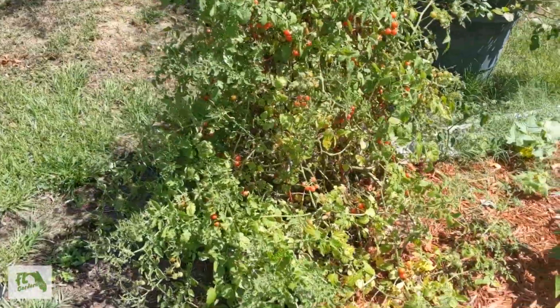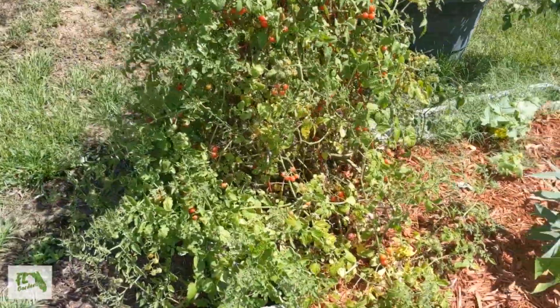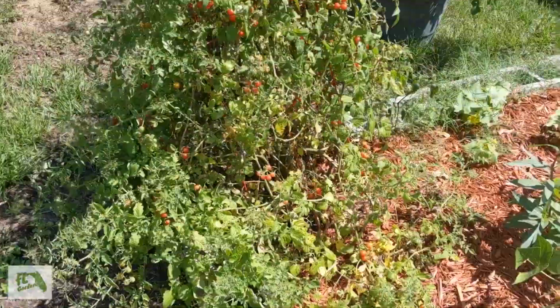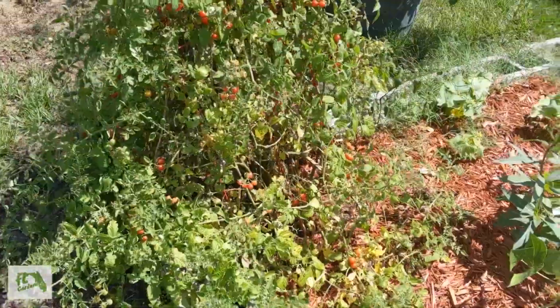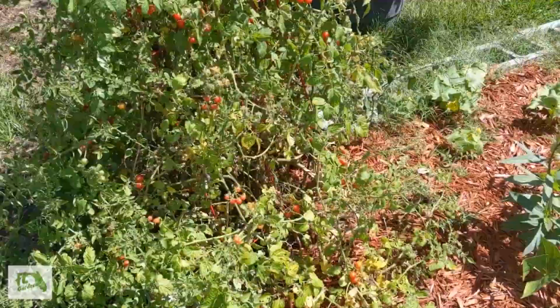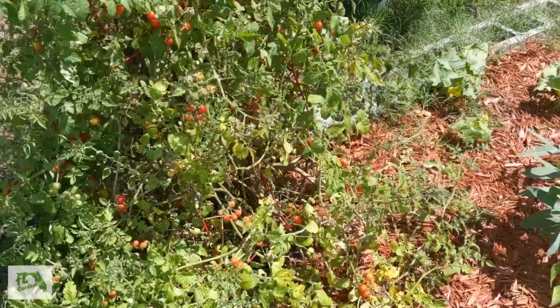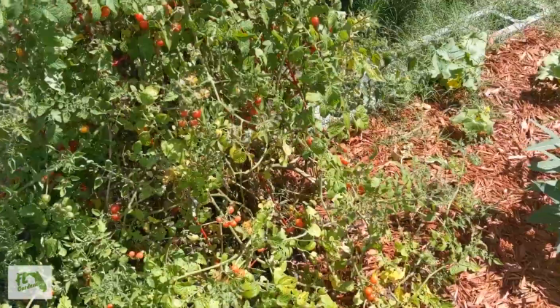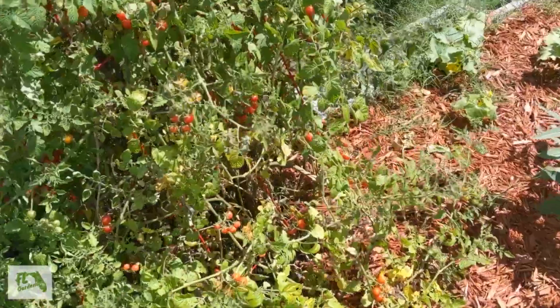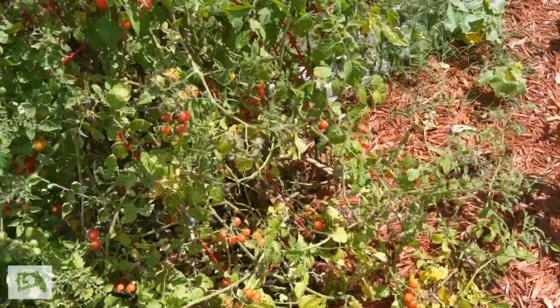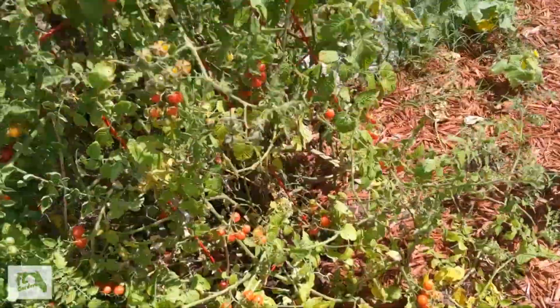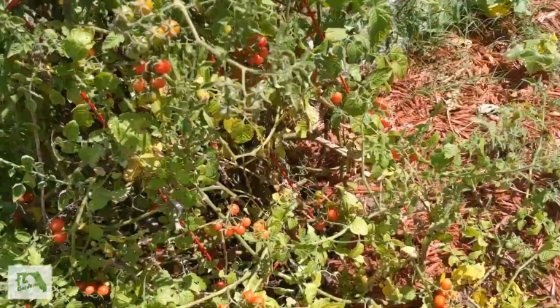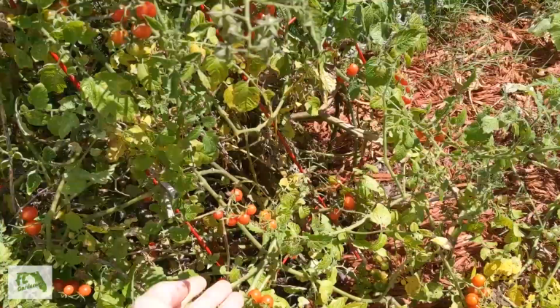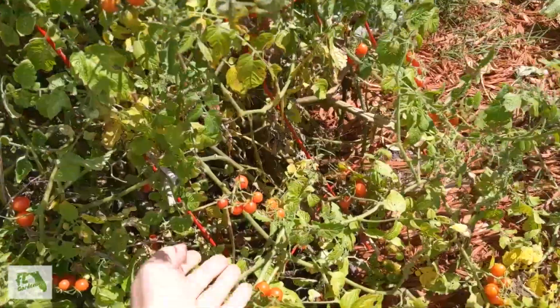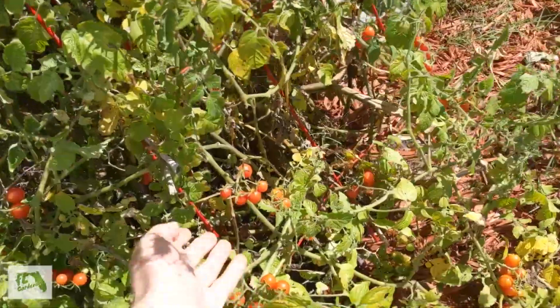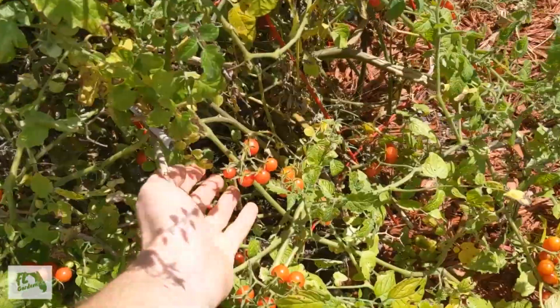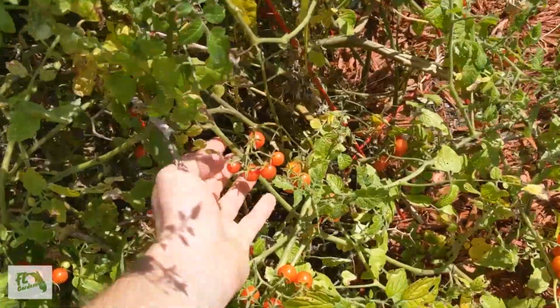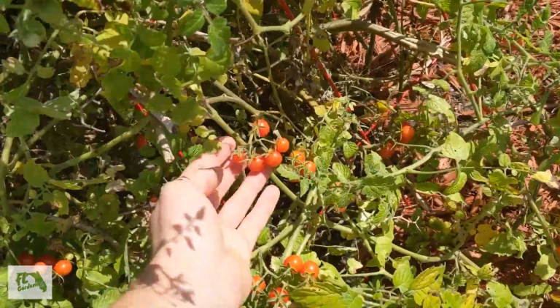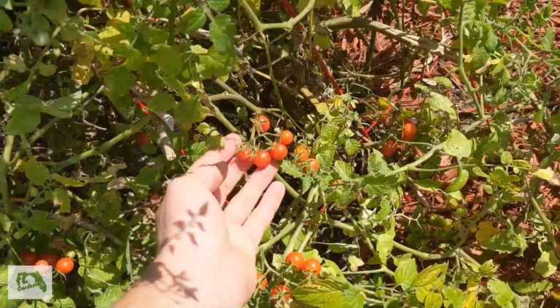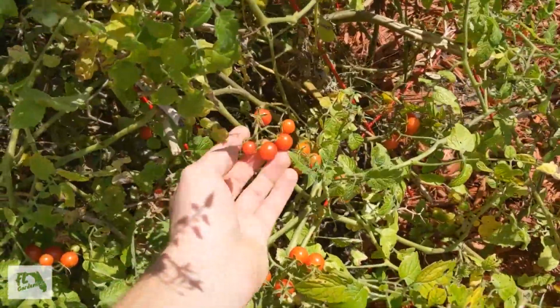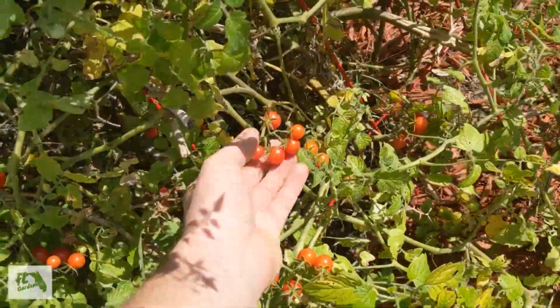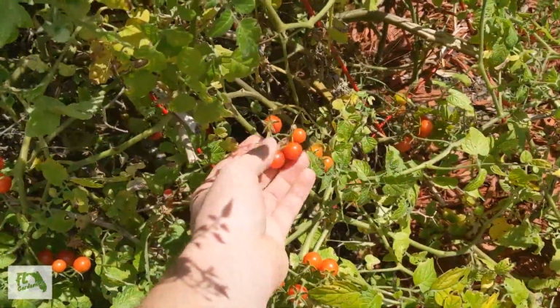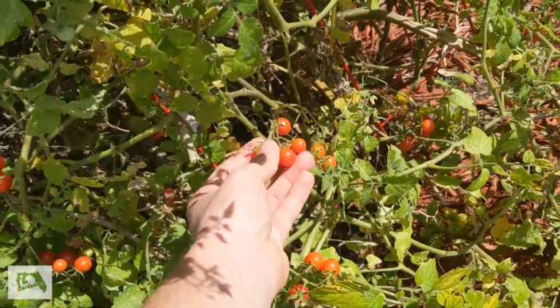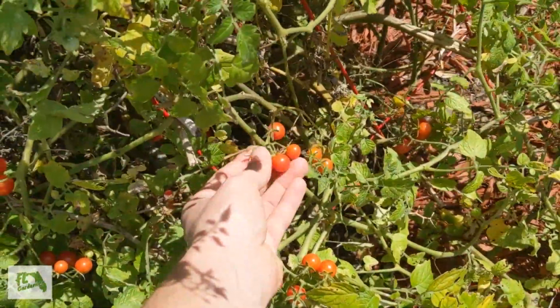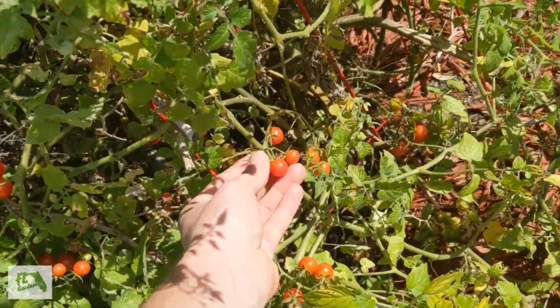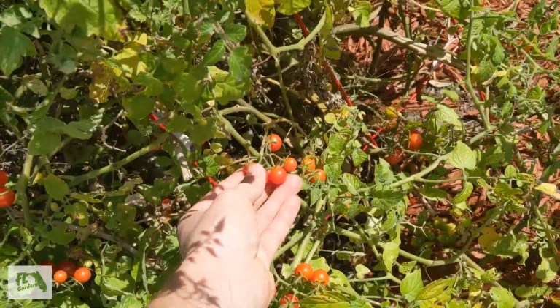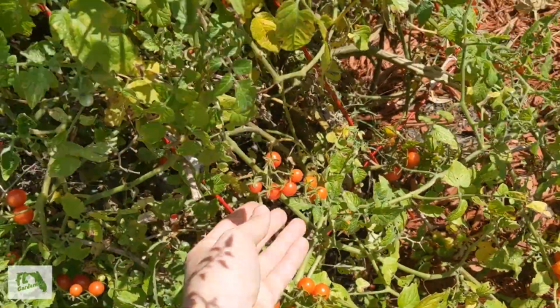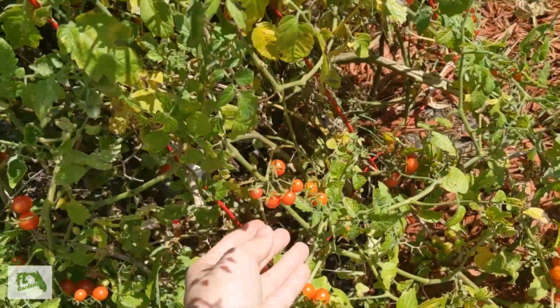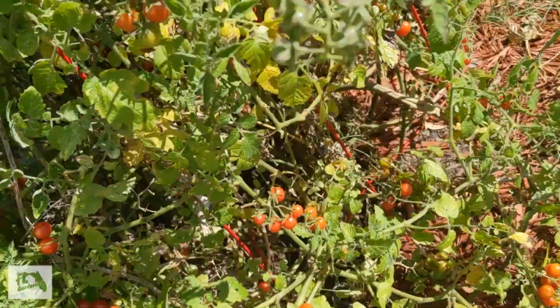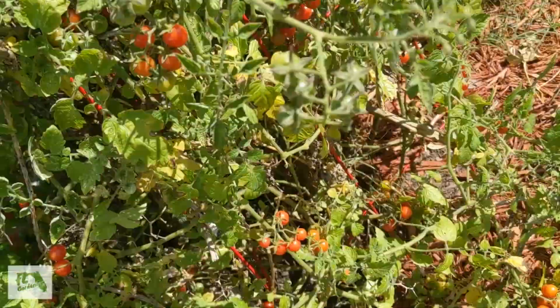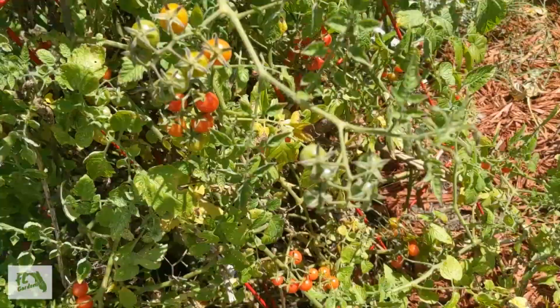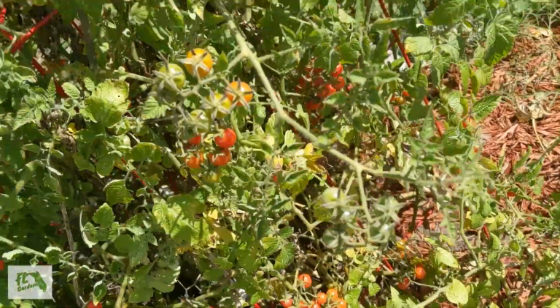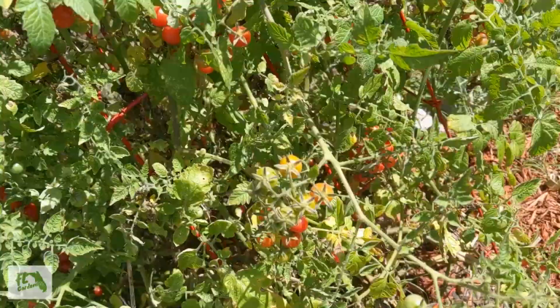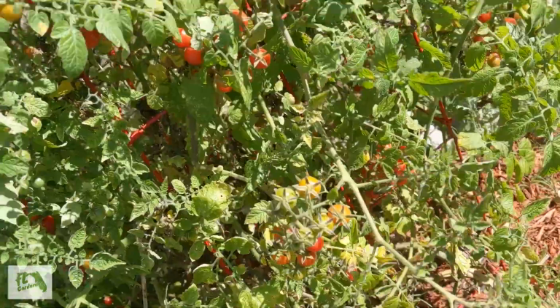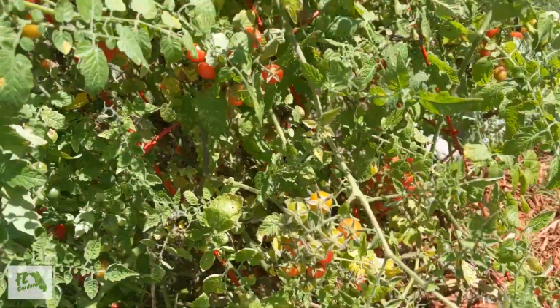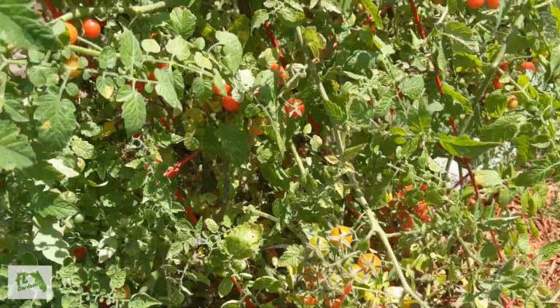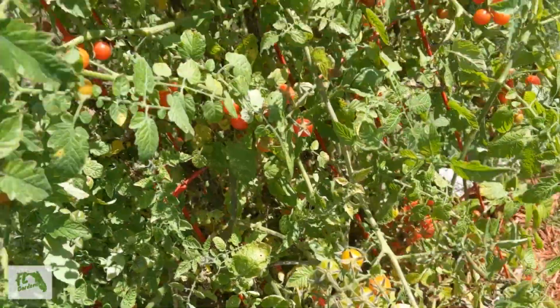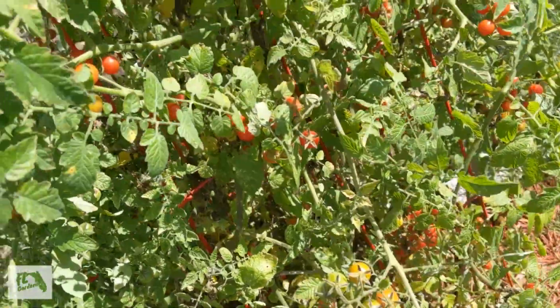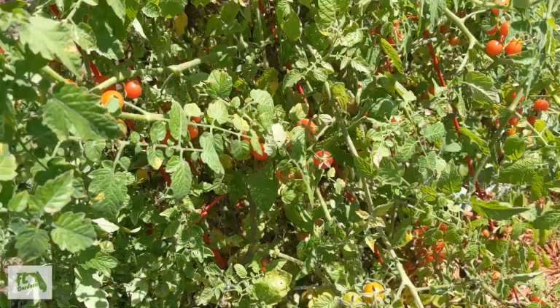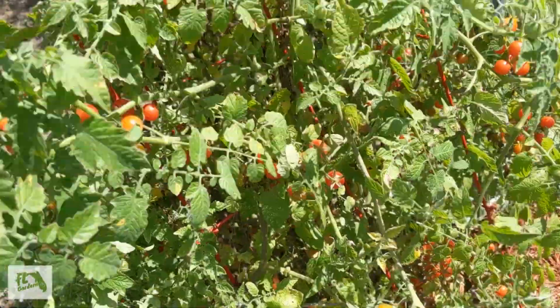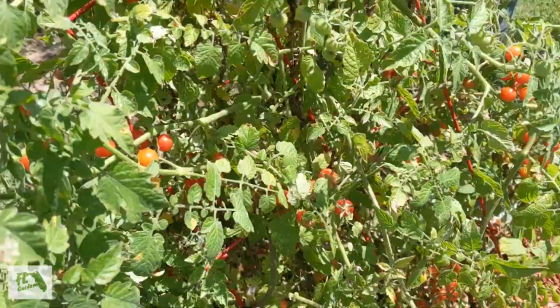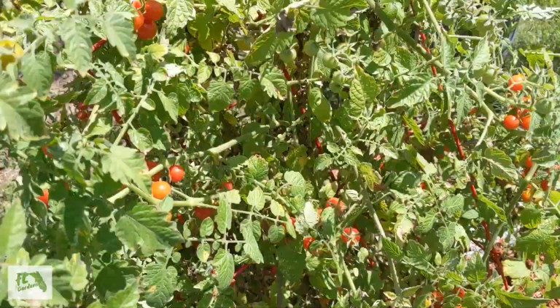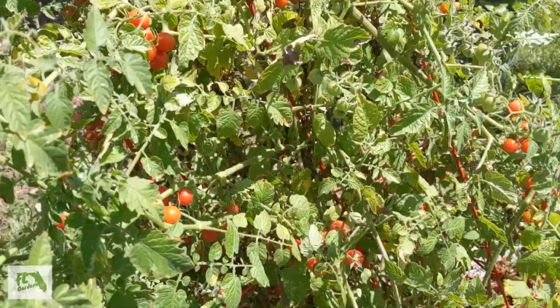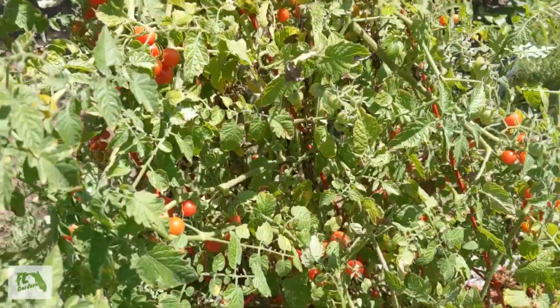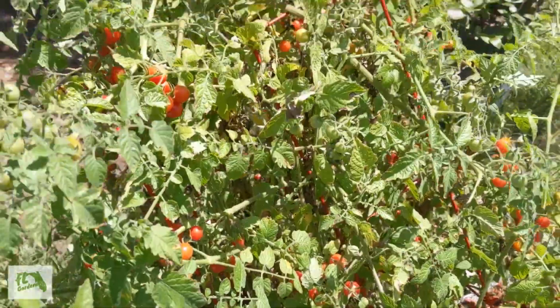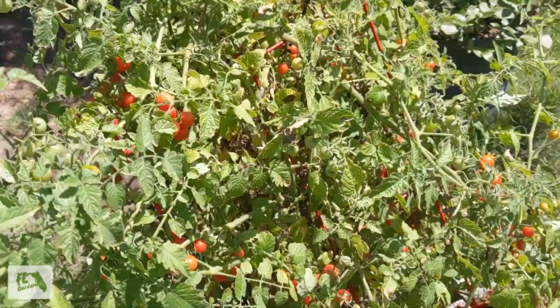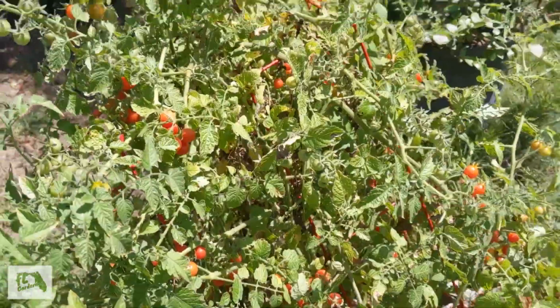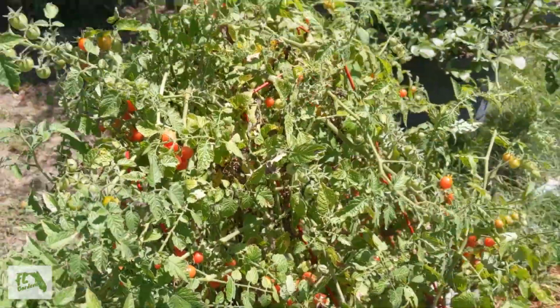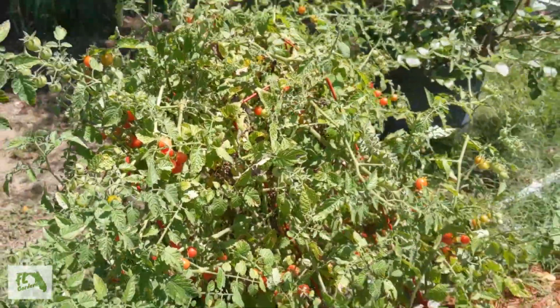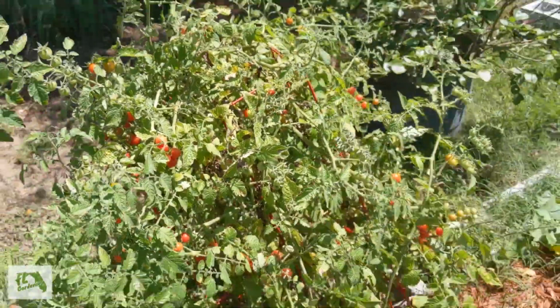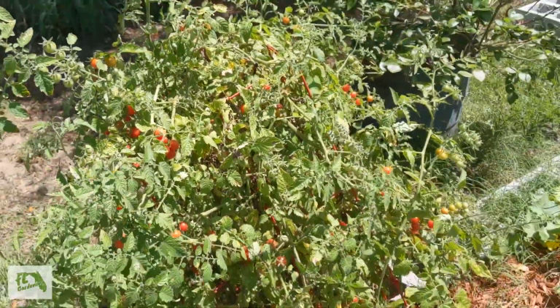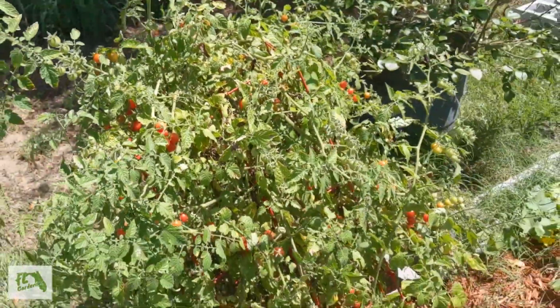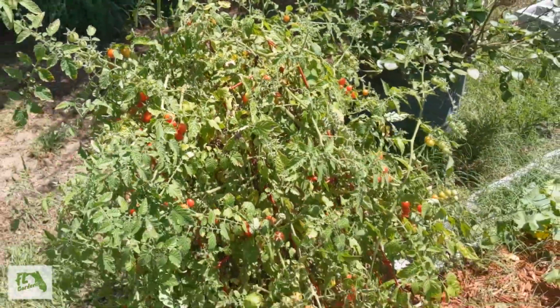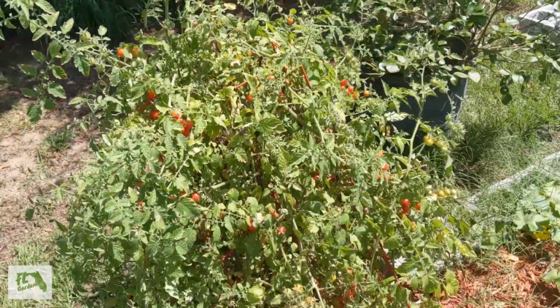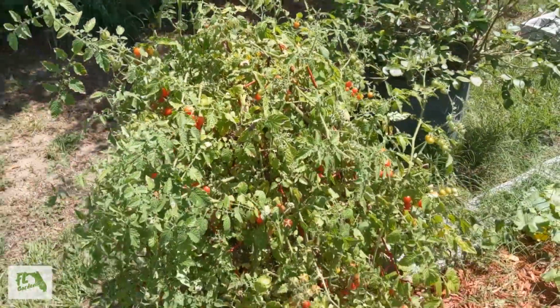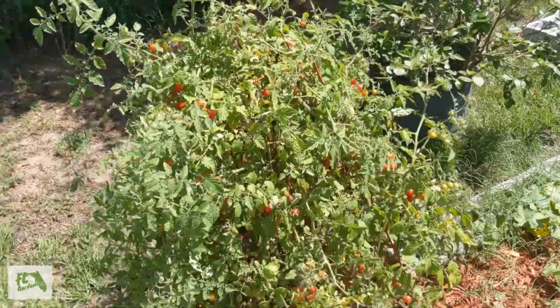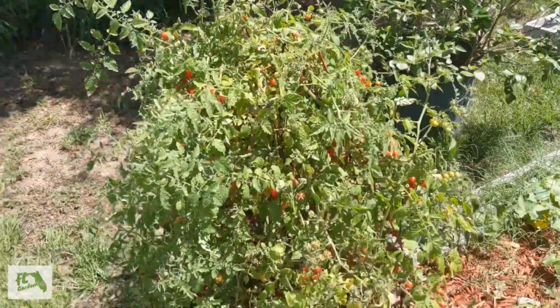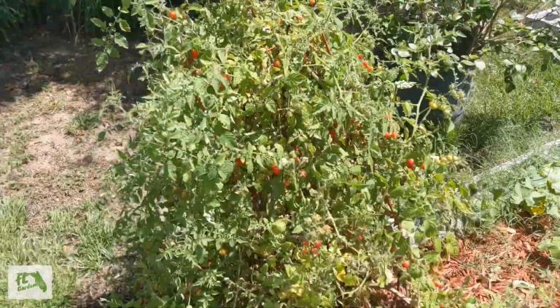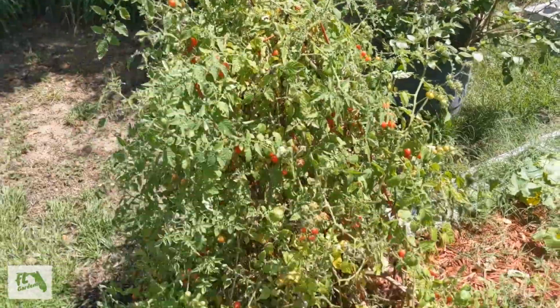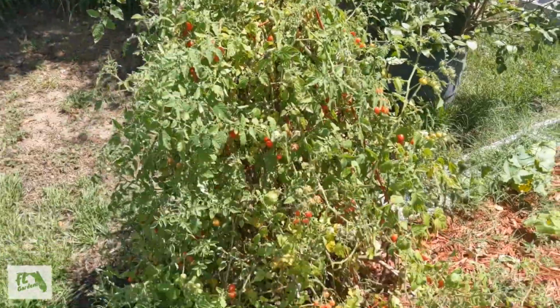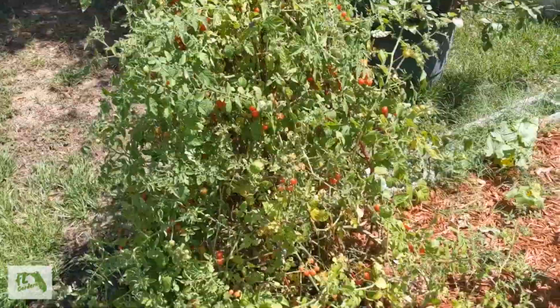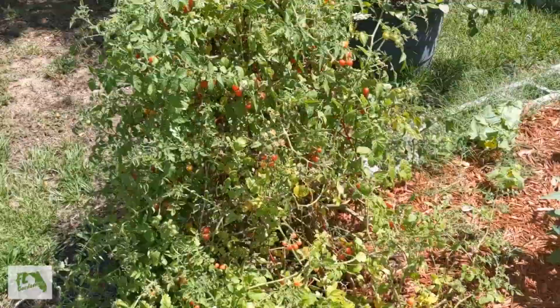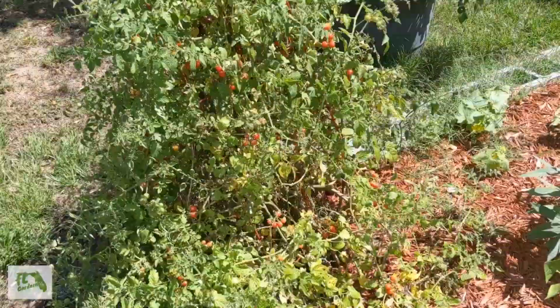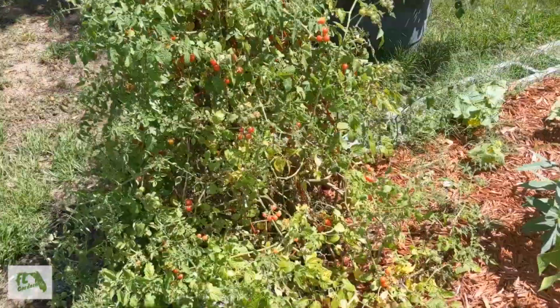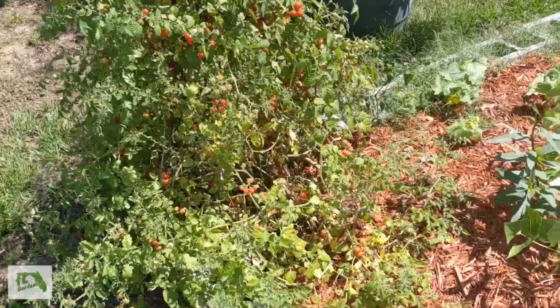We've got a lot of tomatoes ready to pick. The tomato plant's looking a little questionable, but it's making tons of tomatoes.